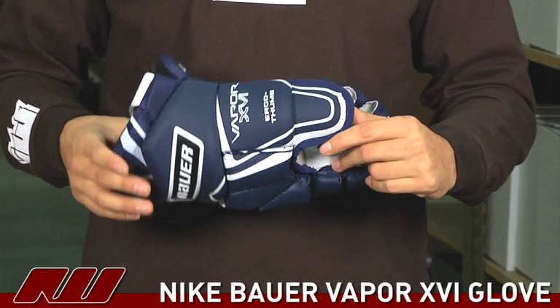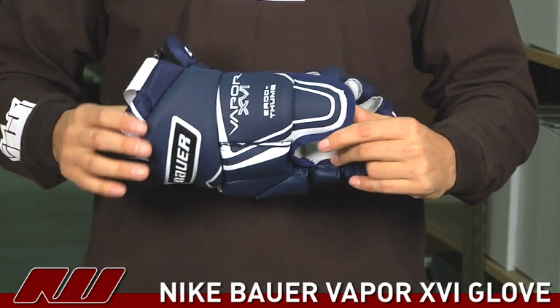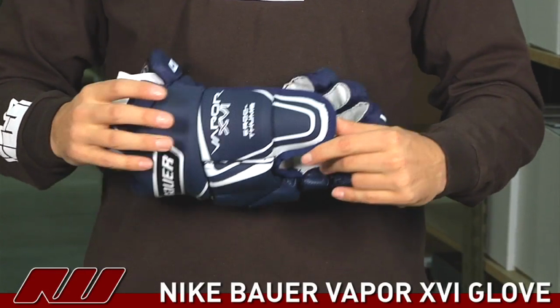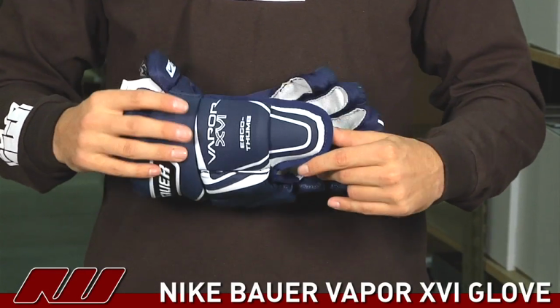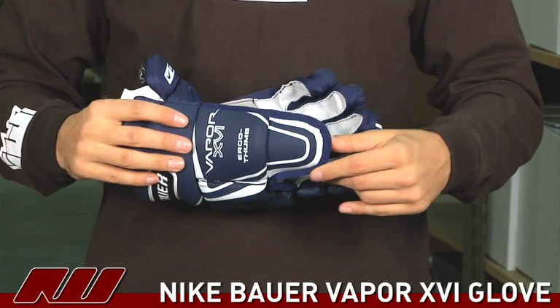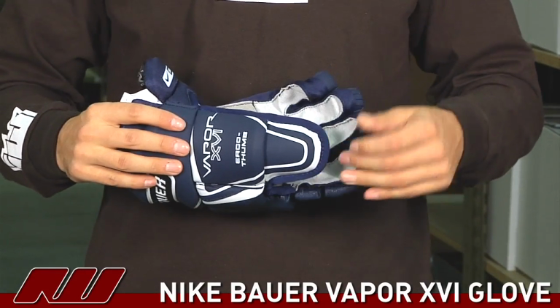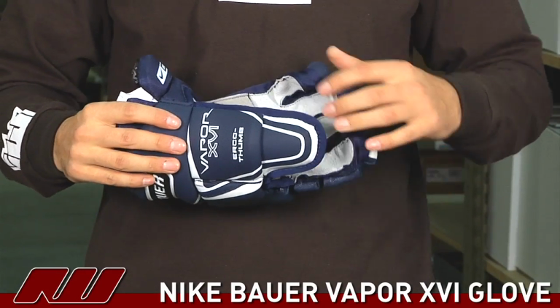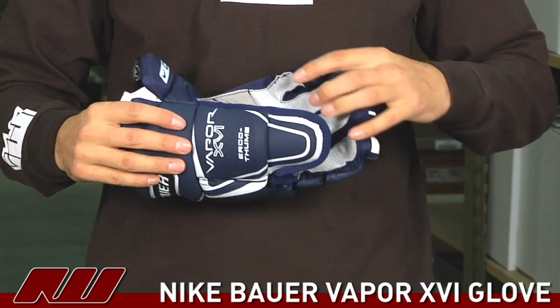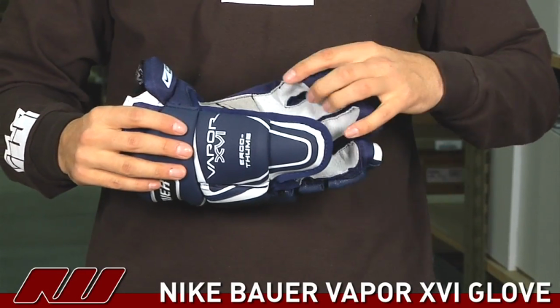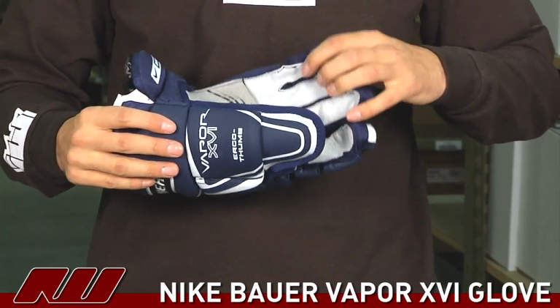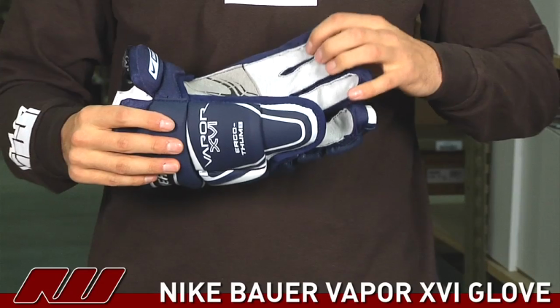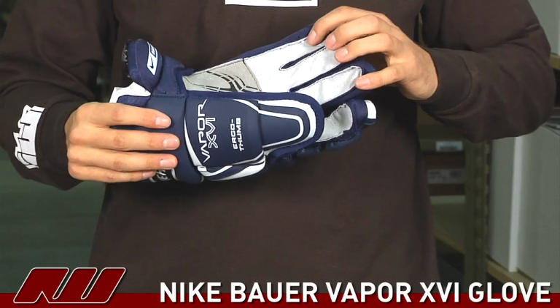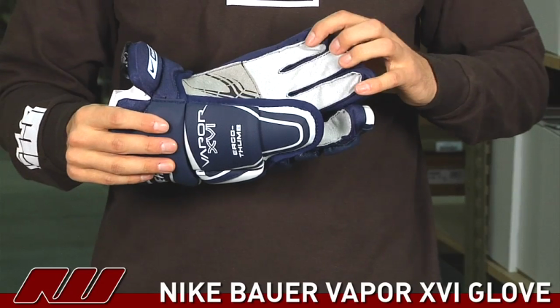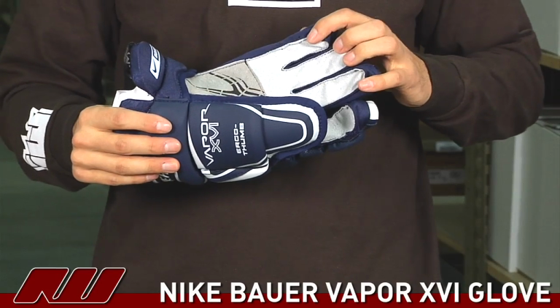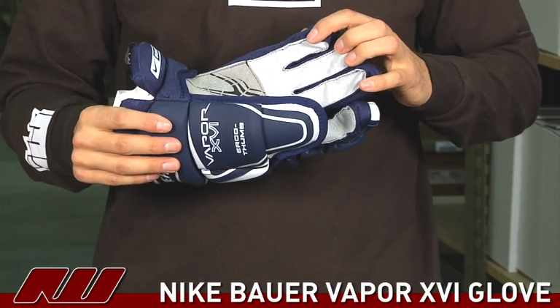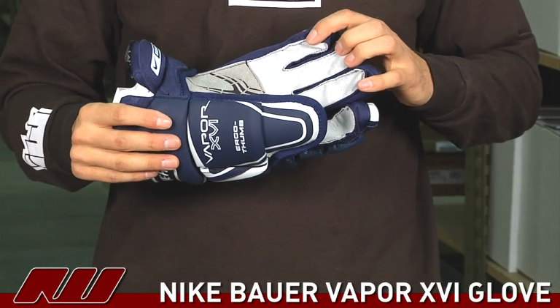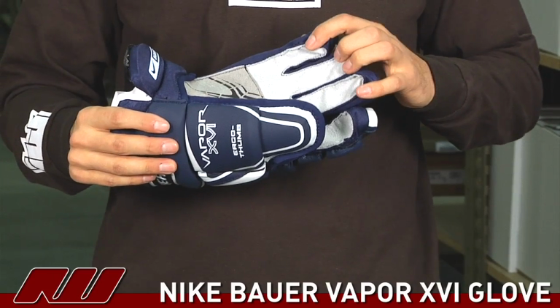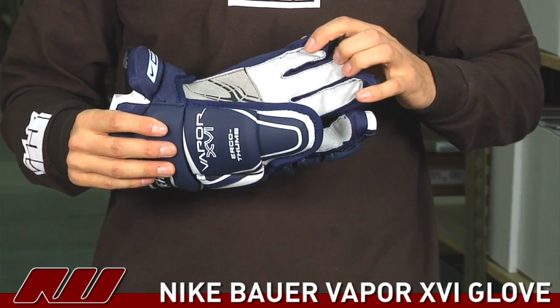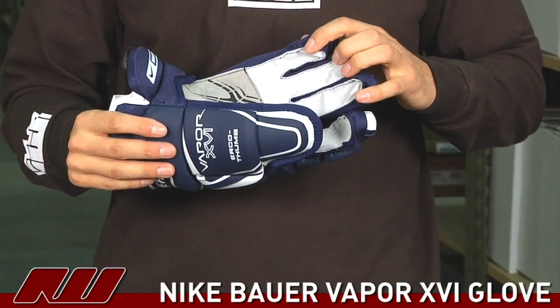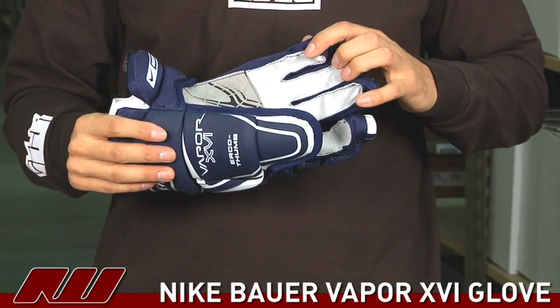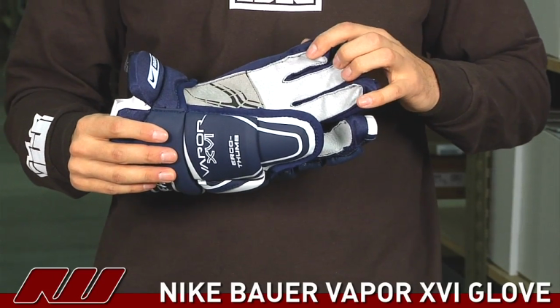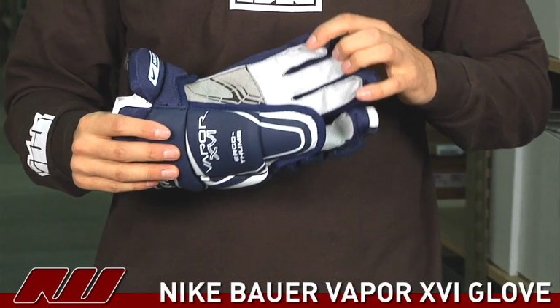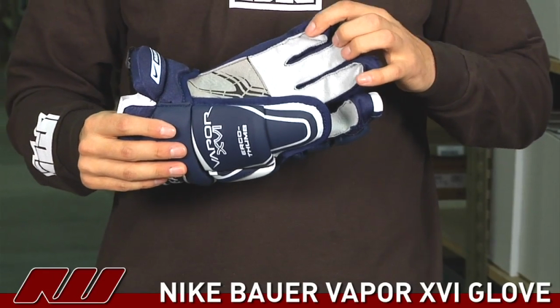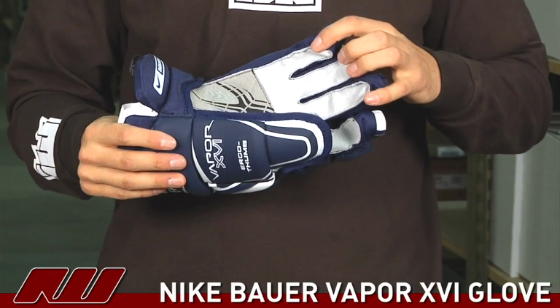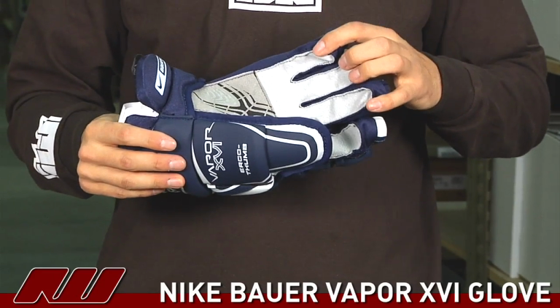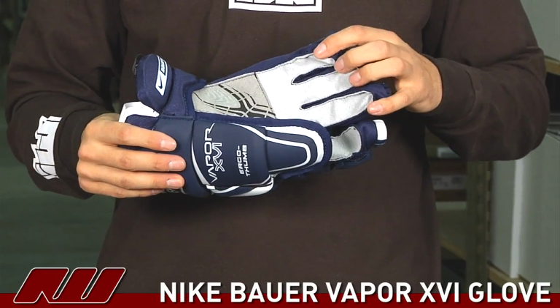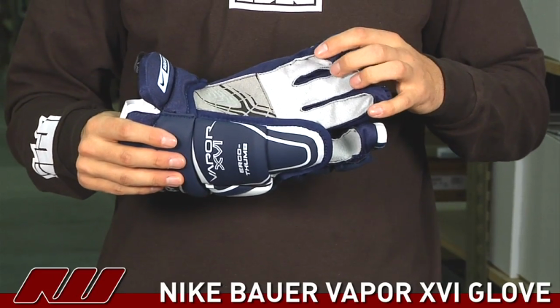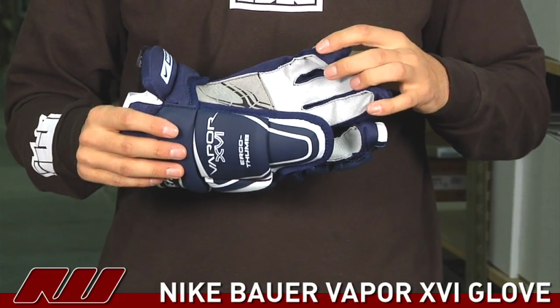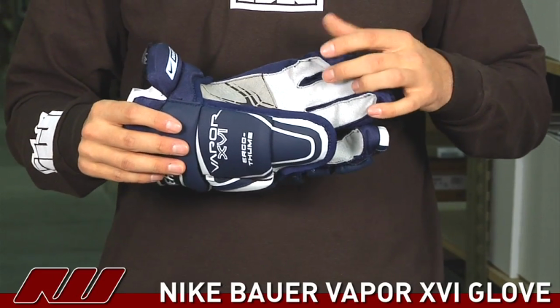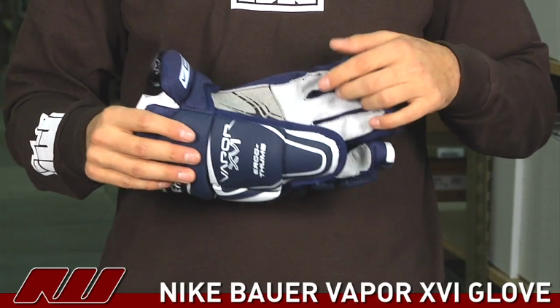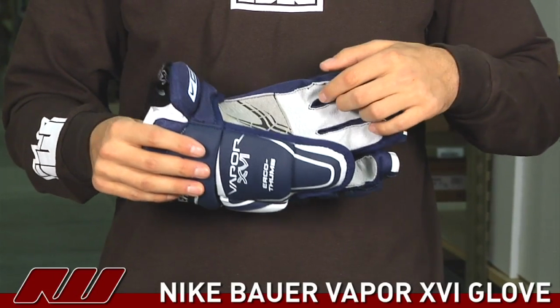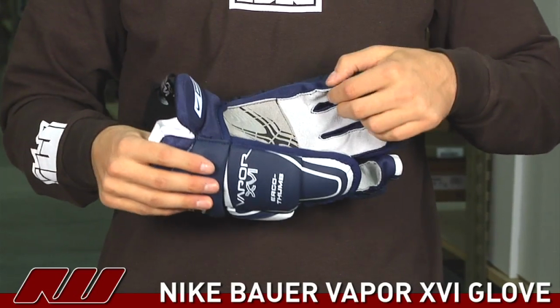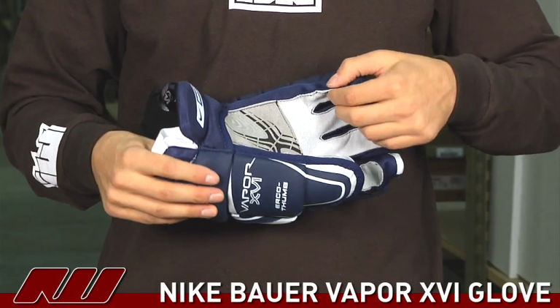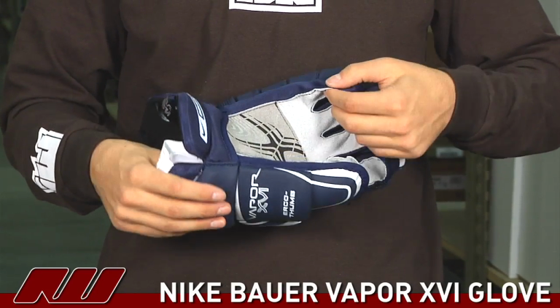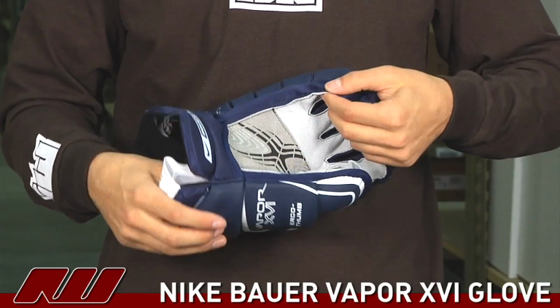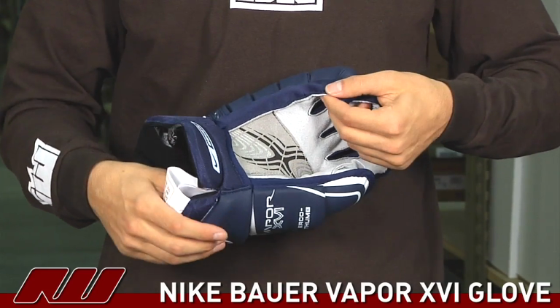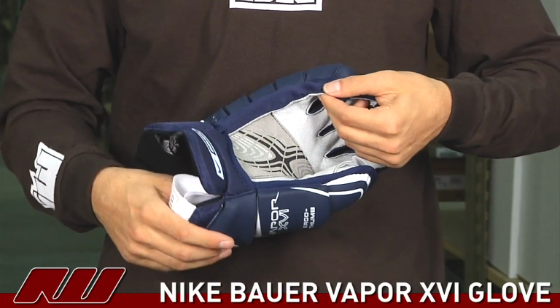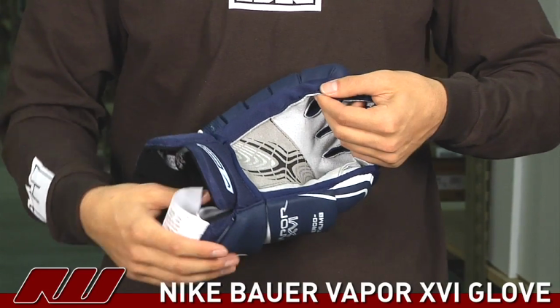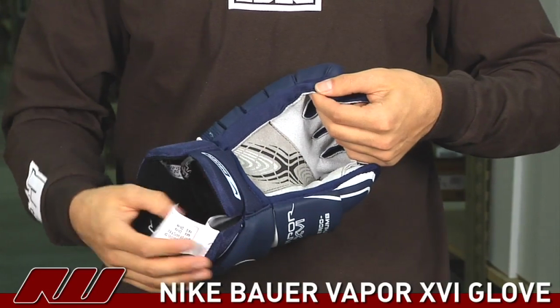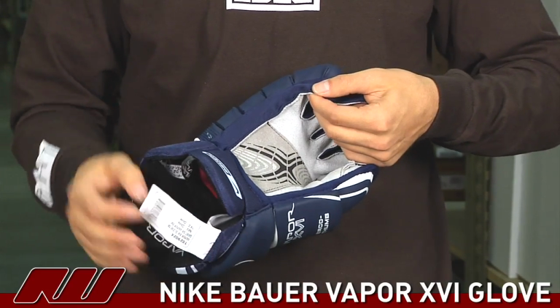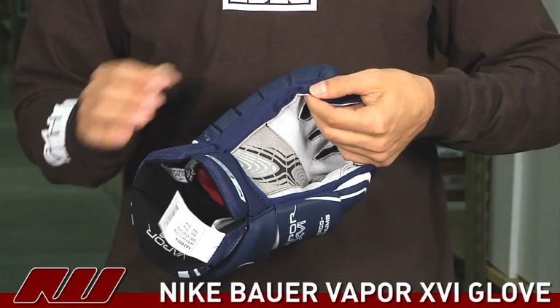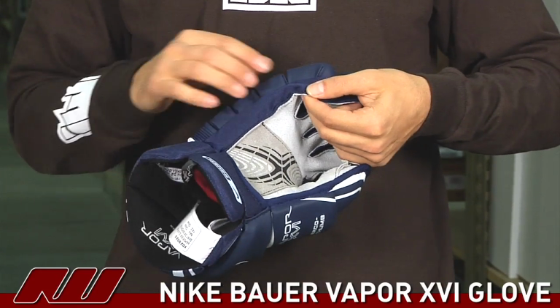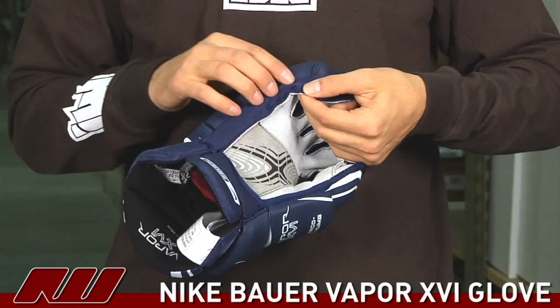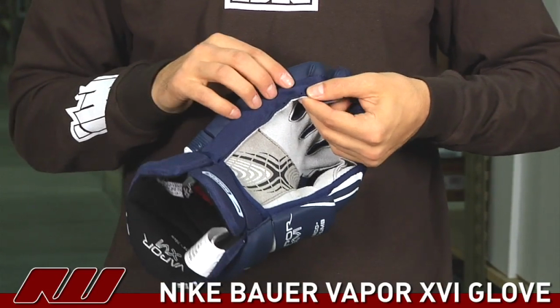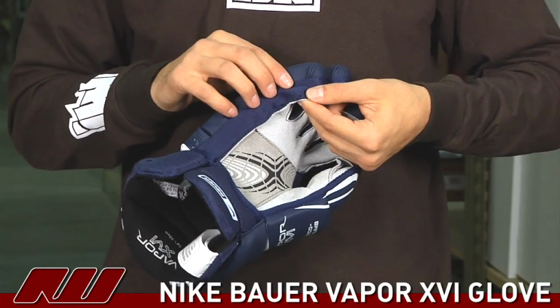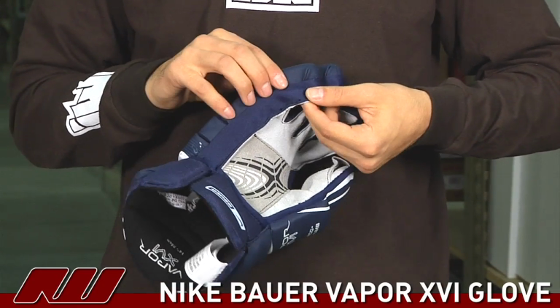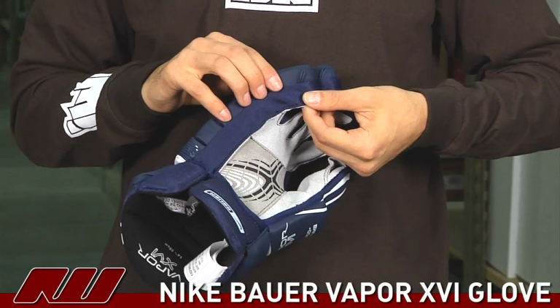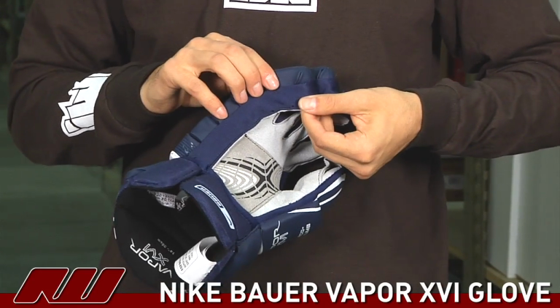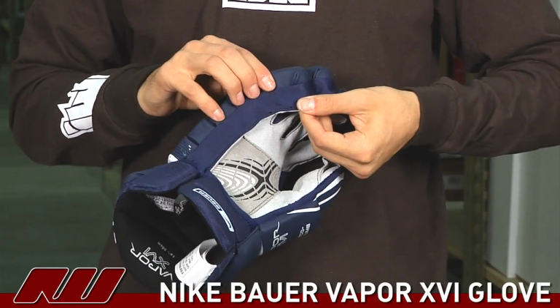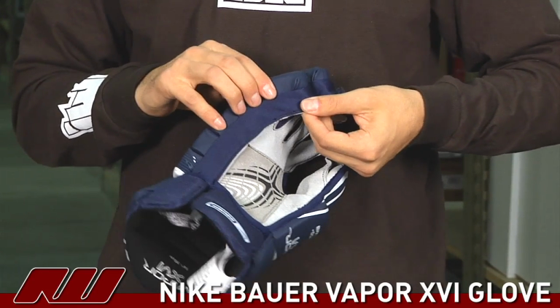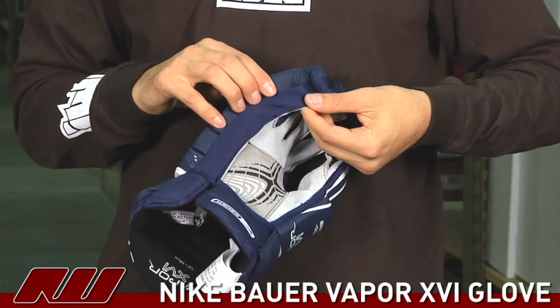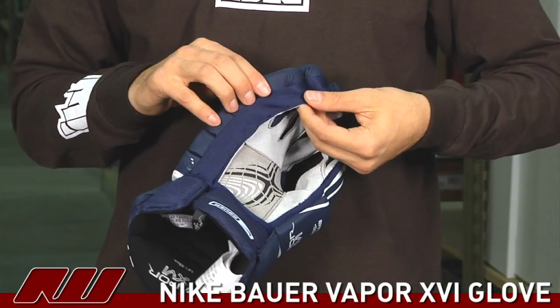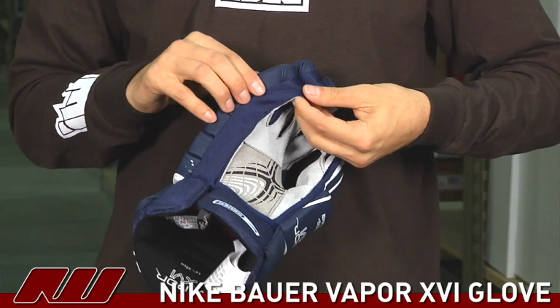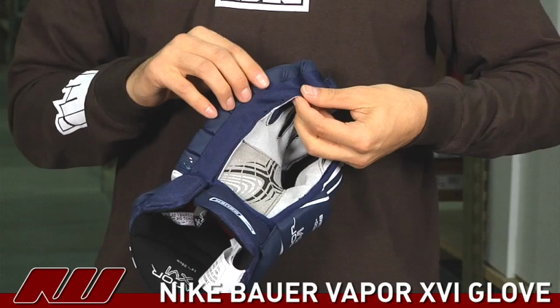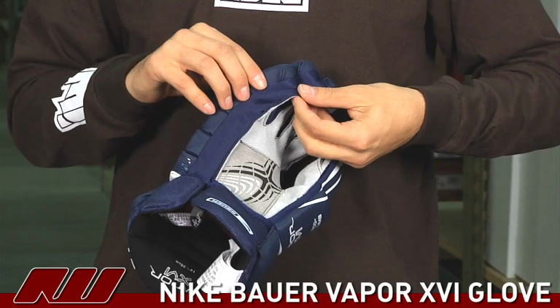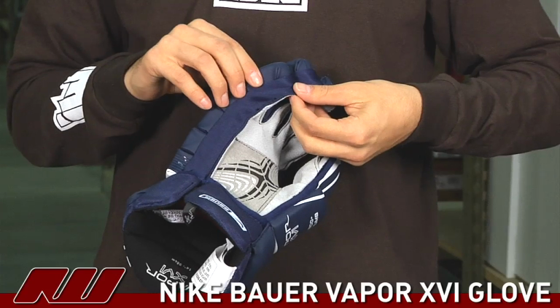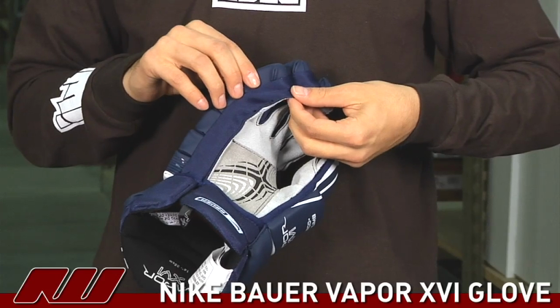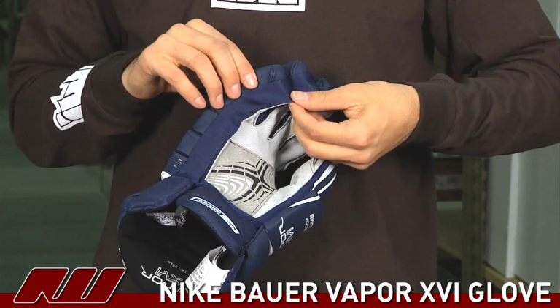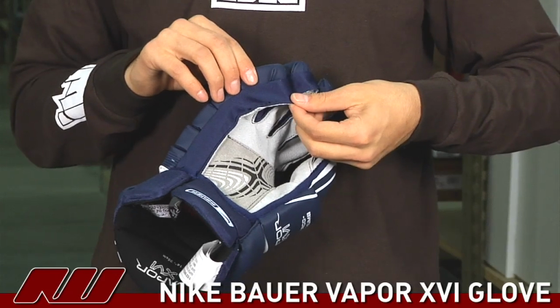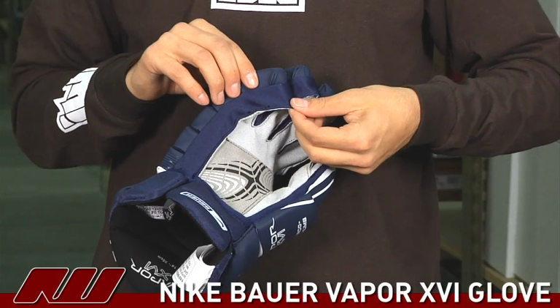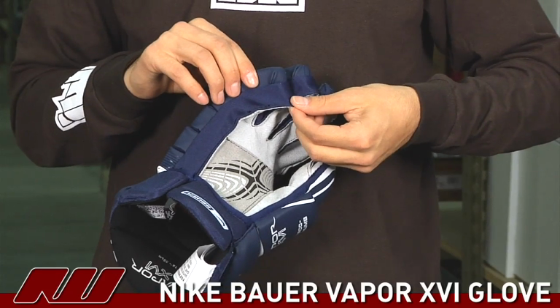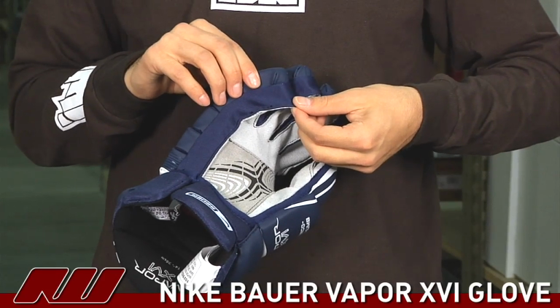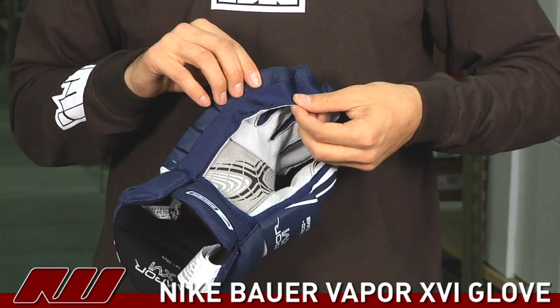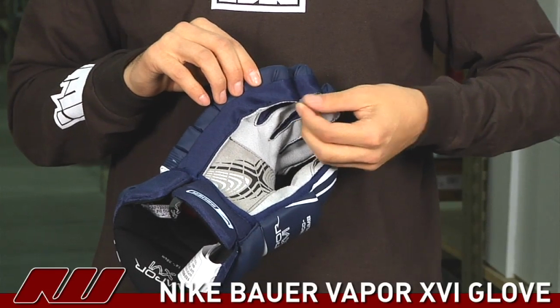It comes with leather palms, which is optimal for hockey, as well as mesh gussets instead of the spandex style.